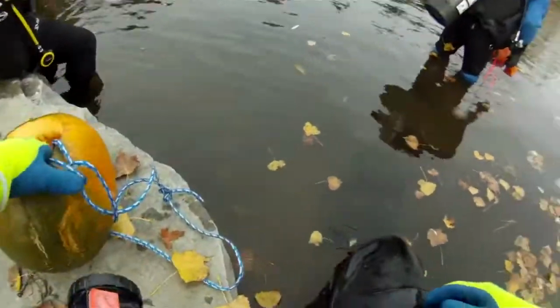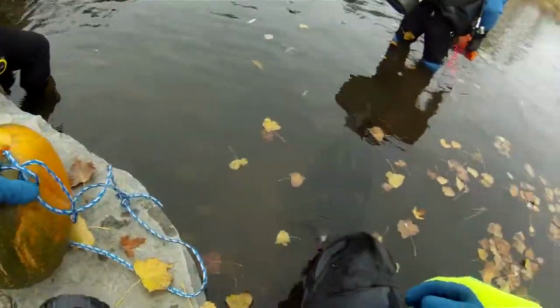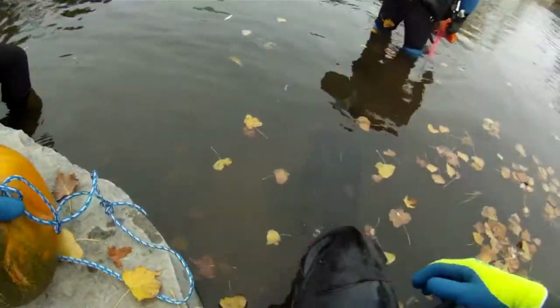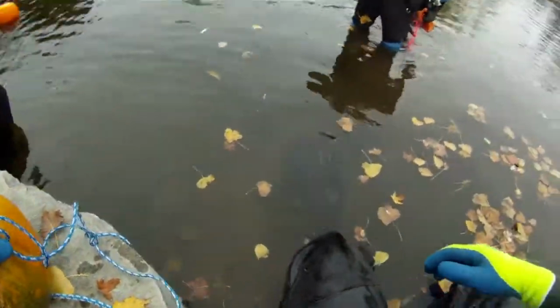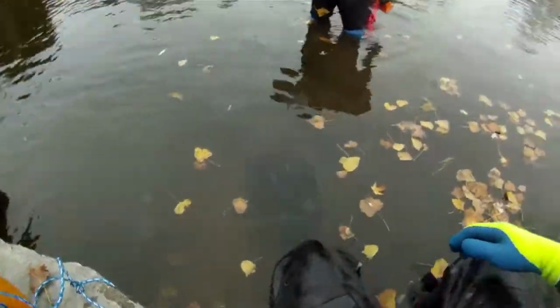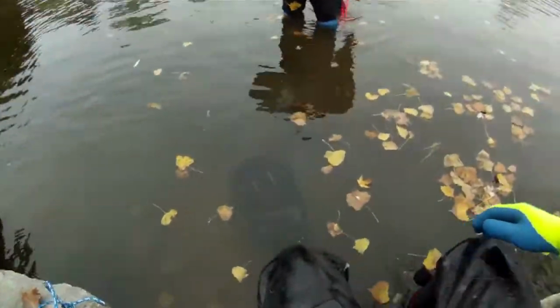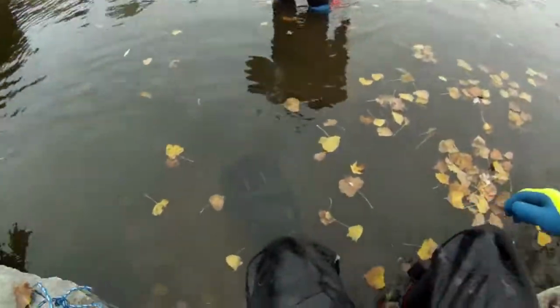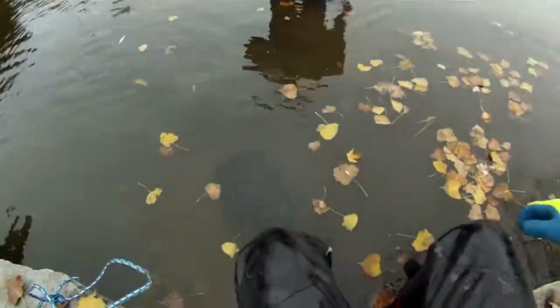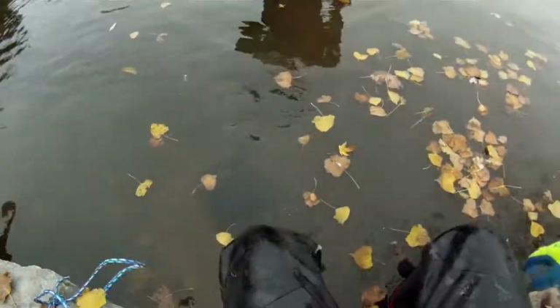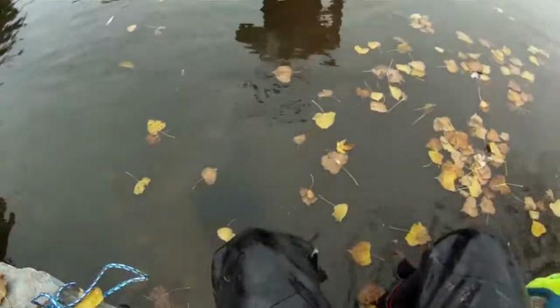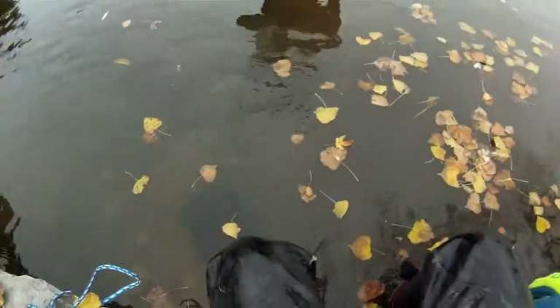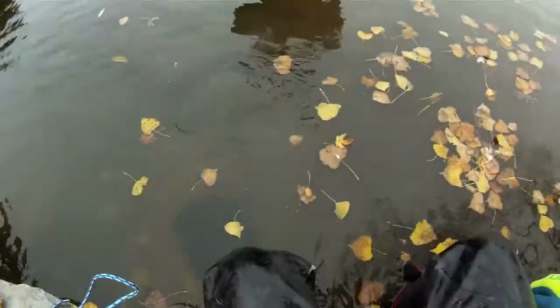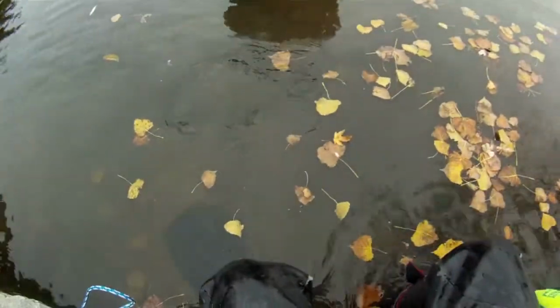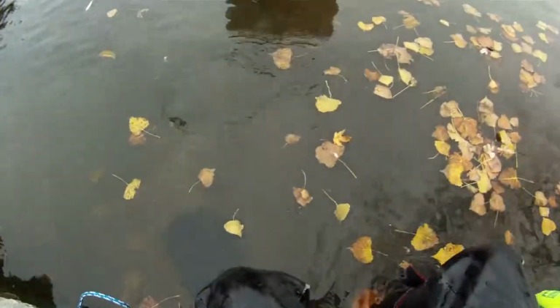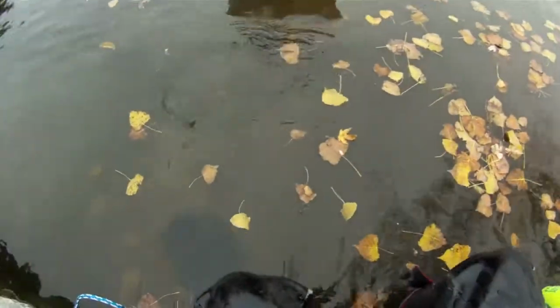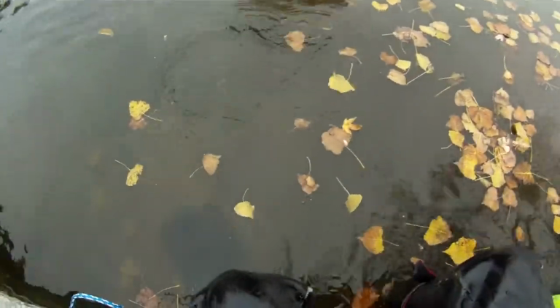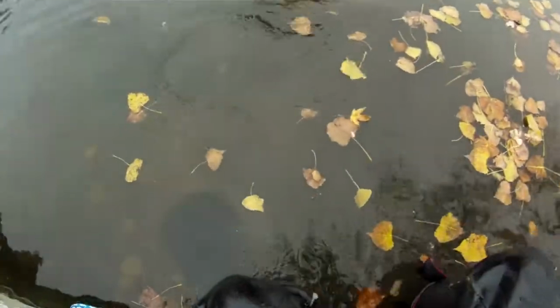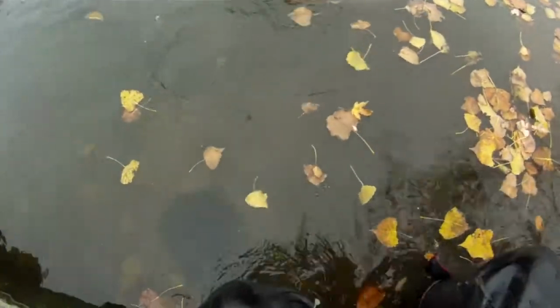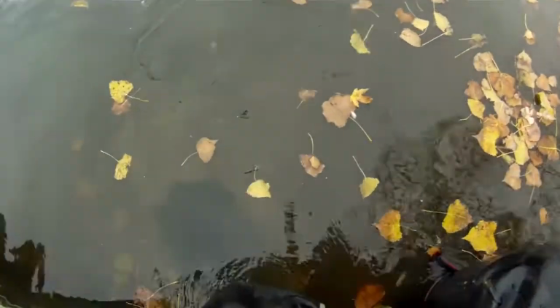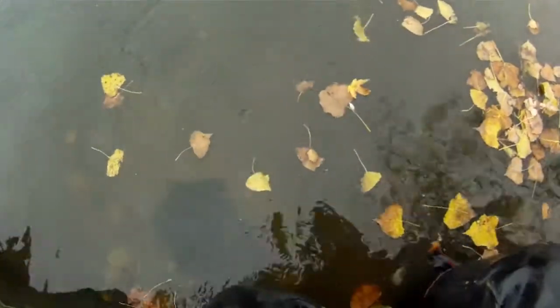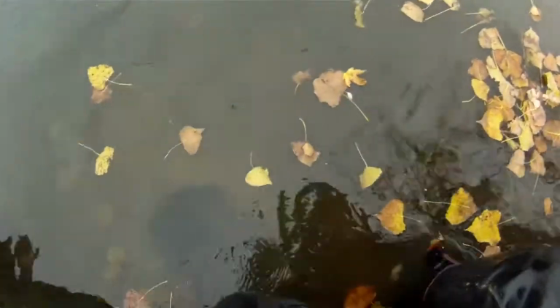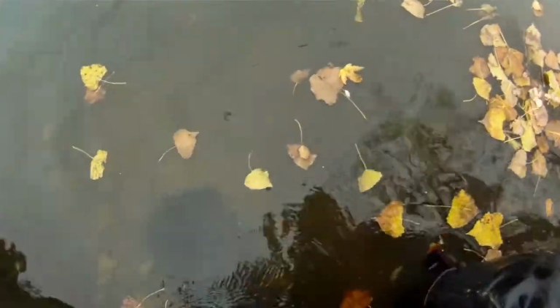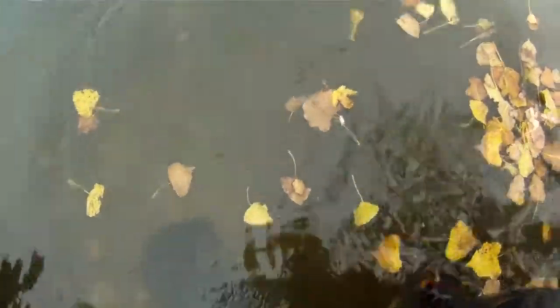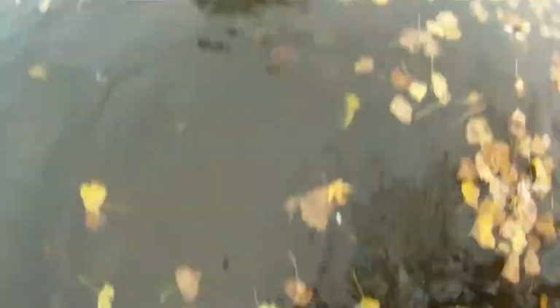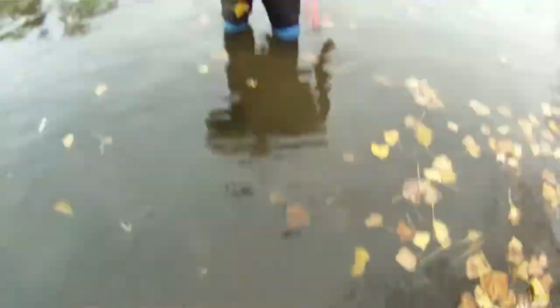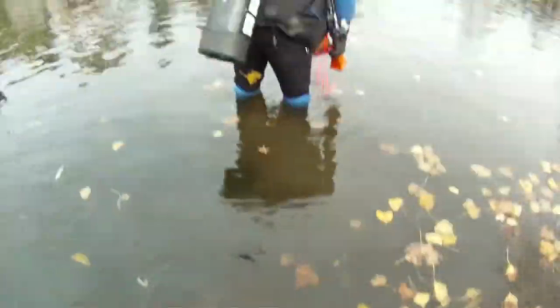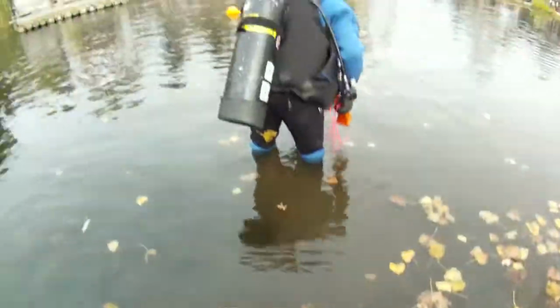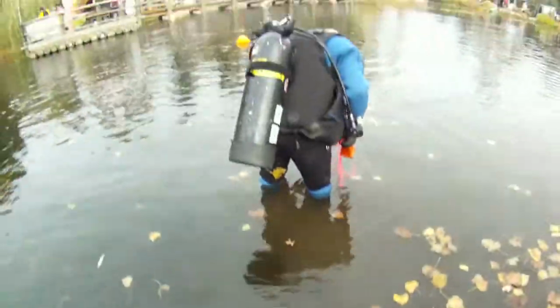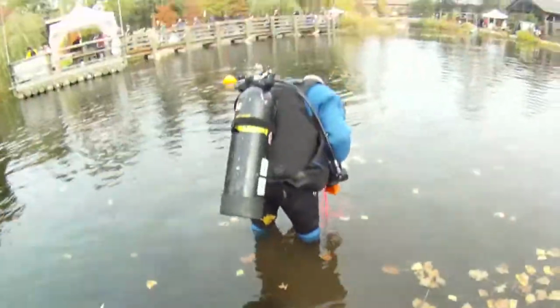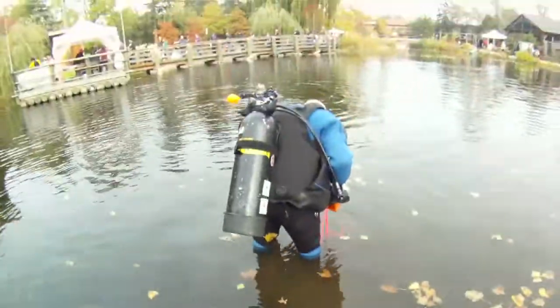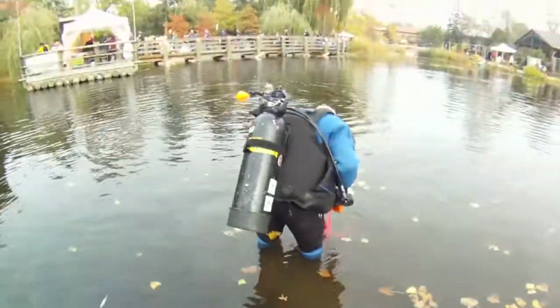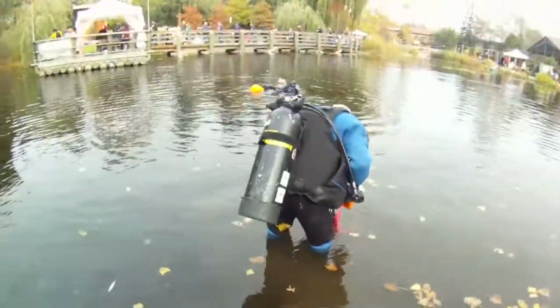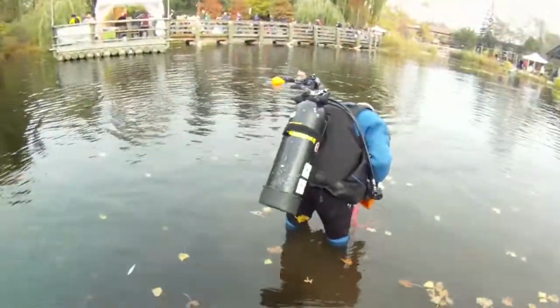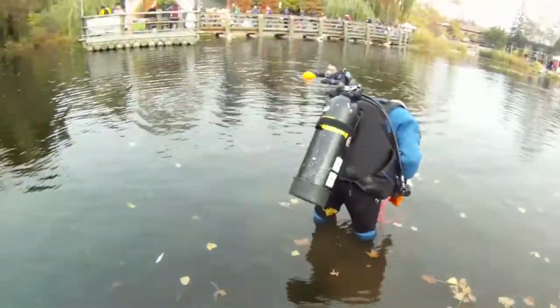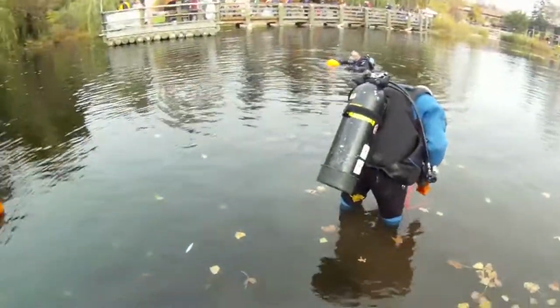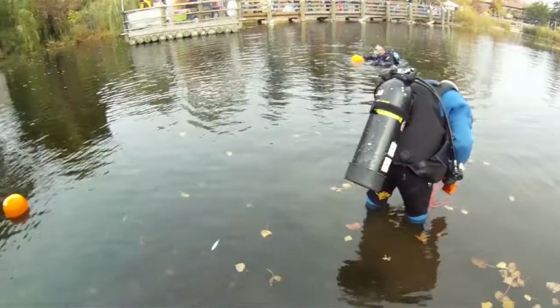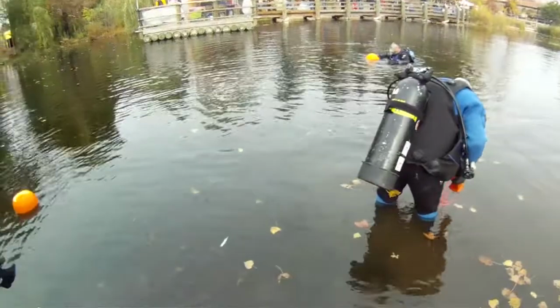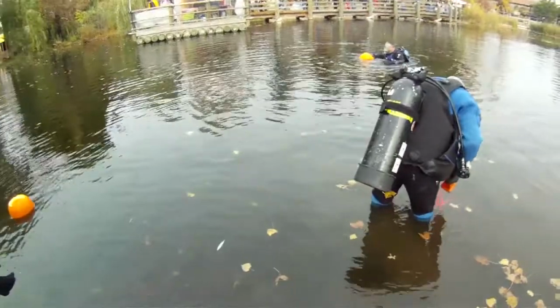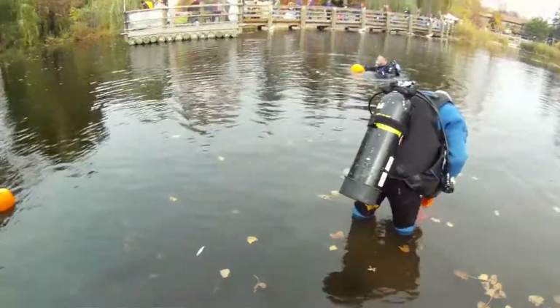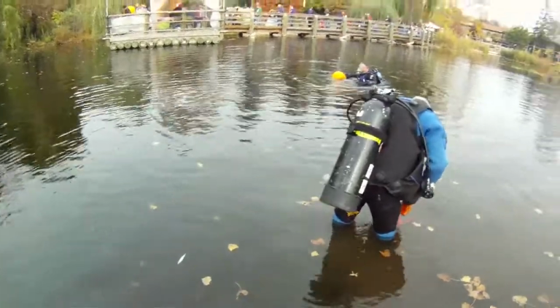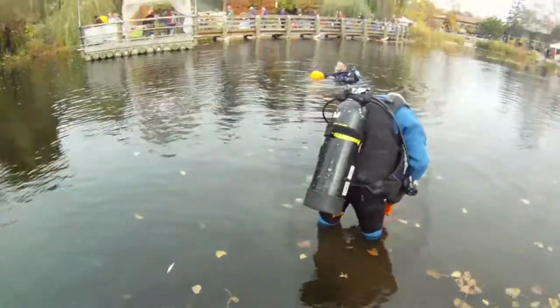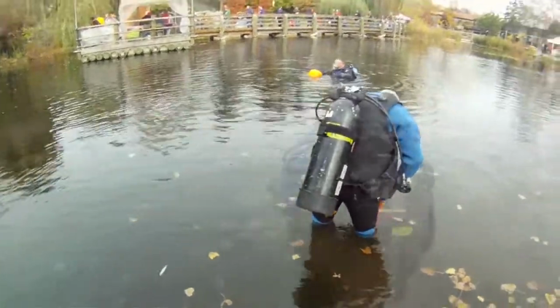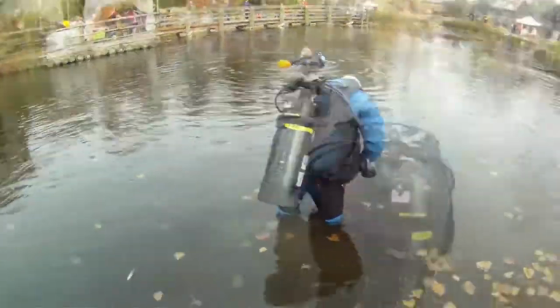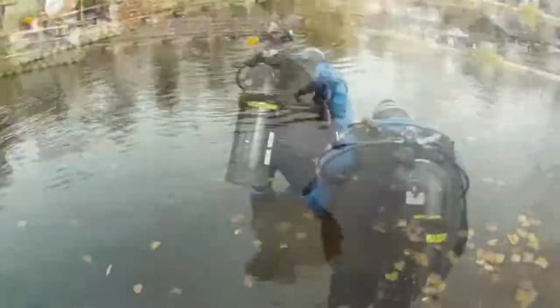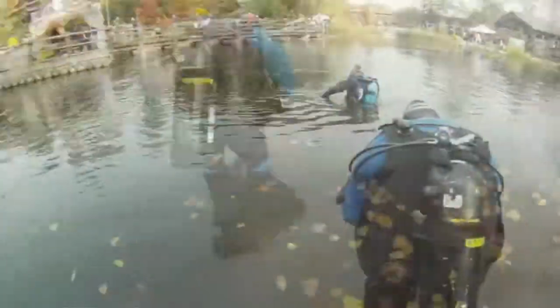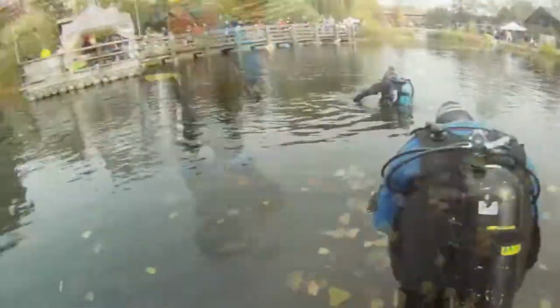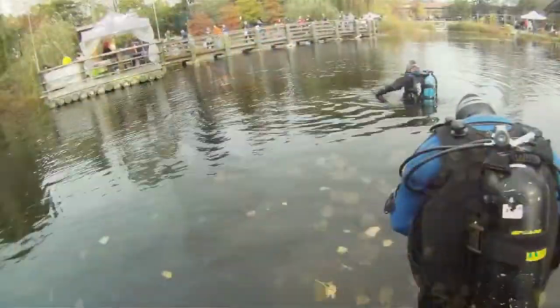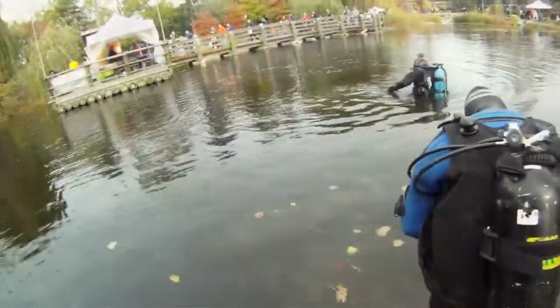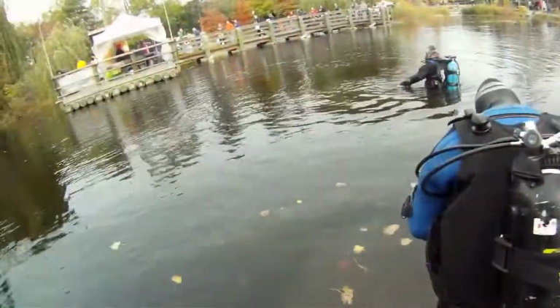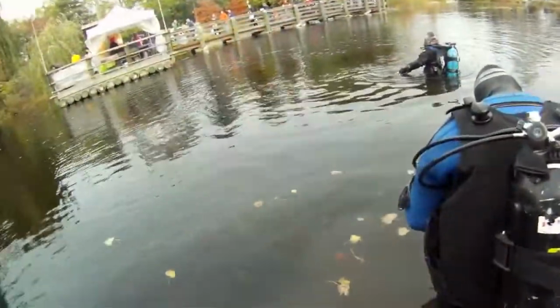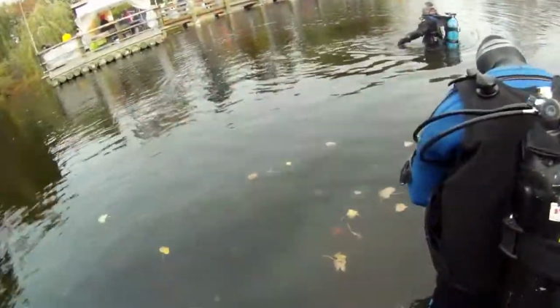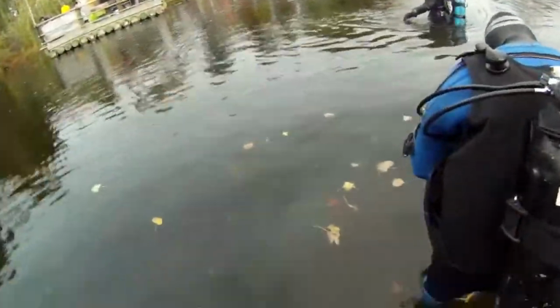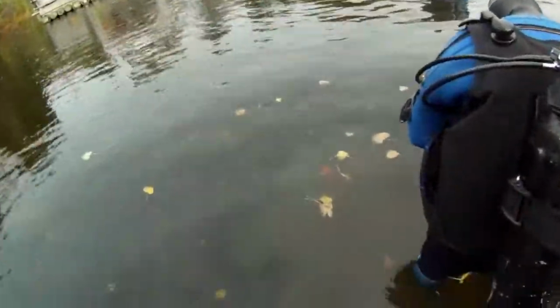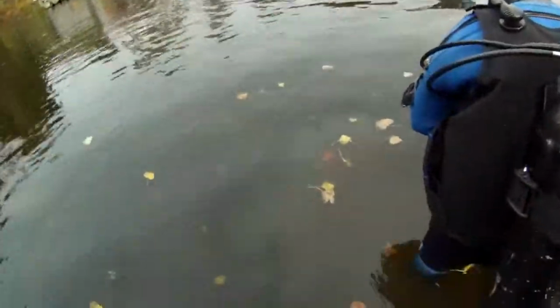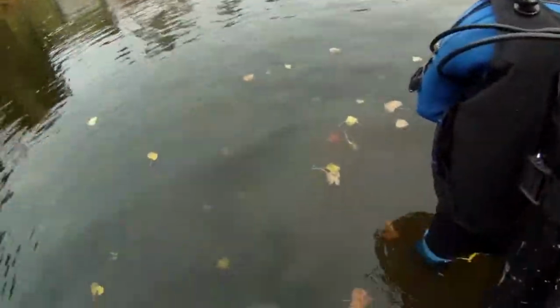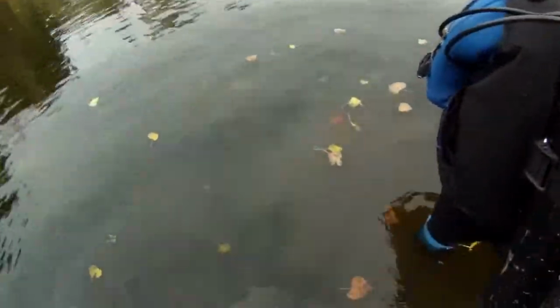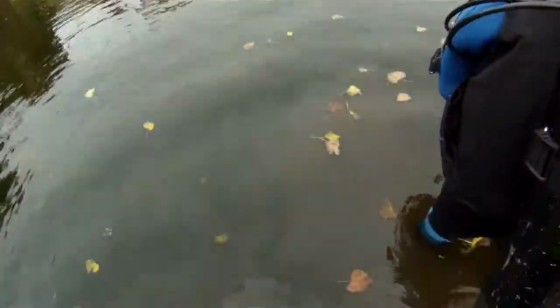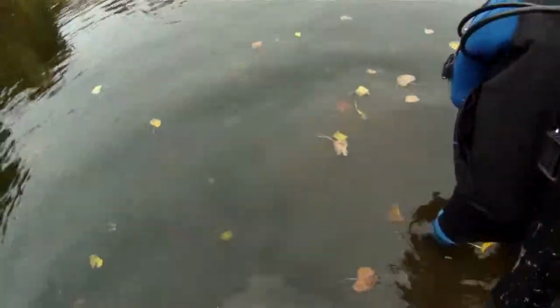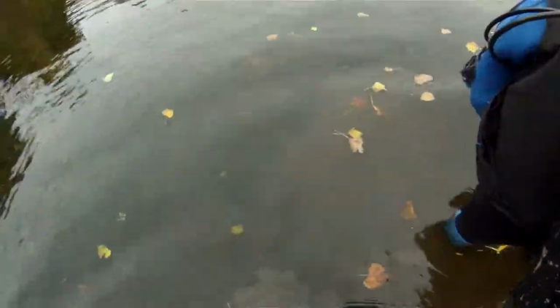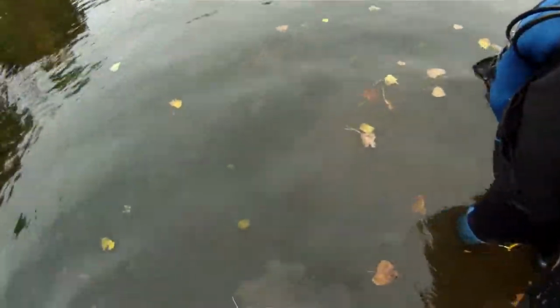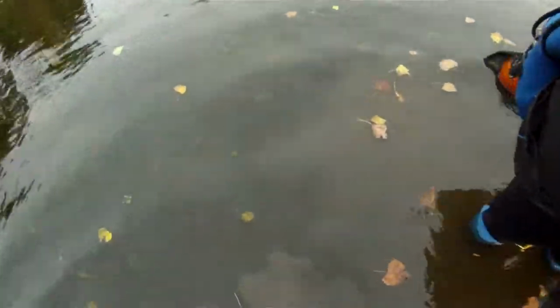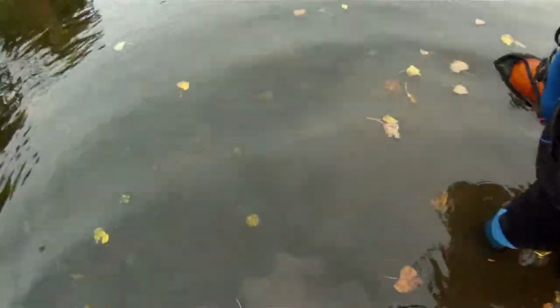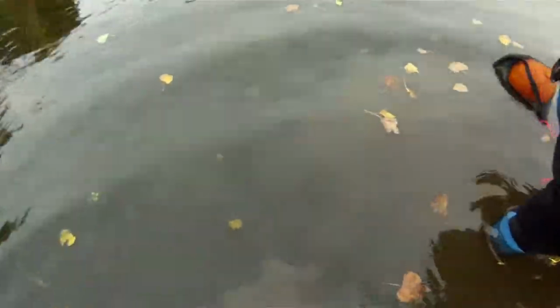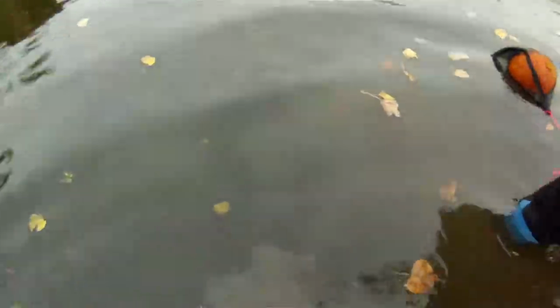Underwater pumpkin carving doesn't require much skill, just the ability to hold your breath for a long time or knowledge of scuba diving.